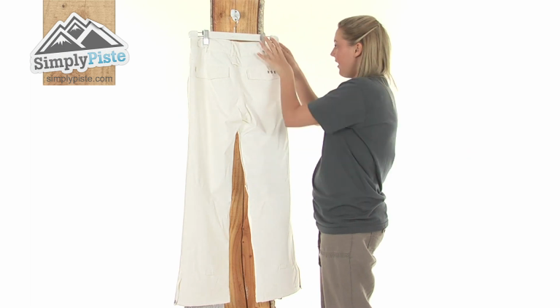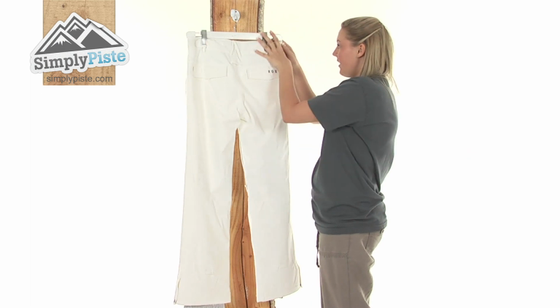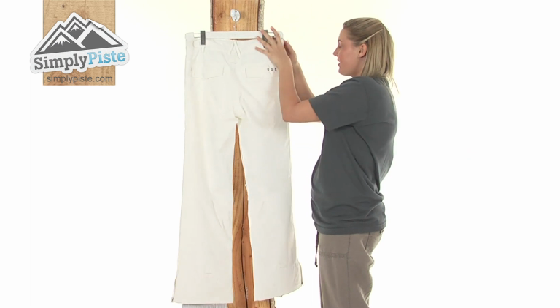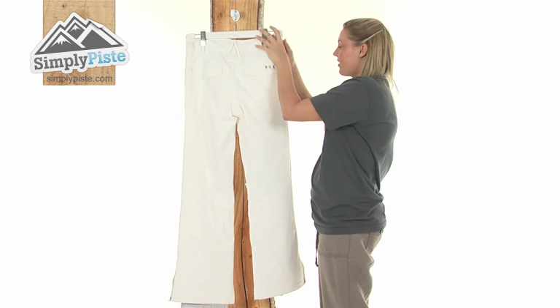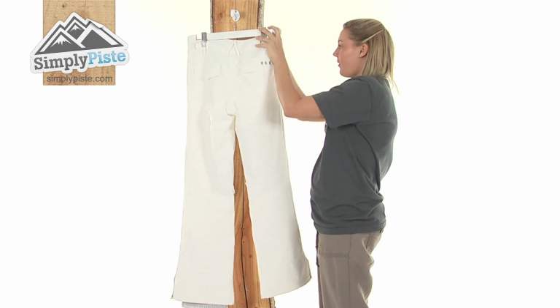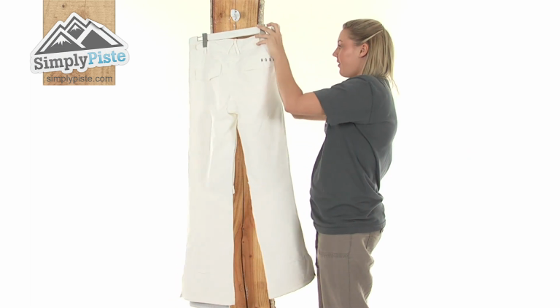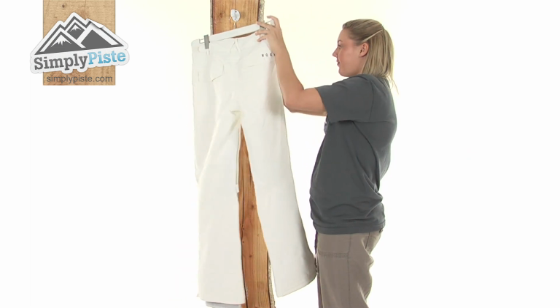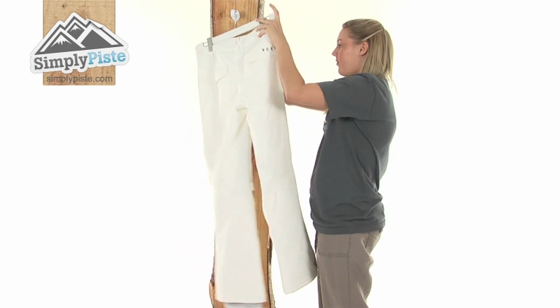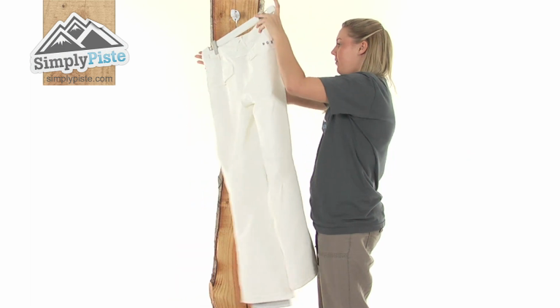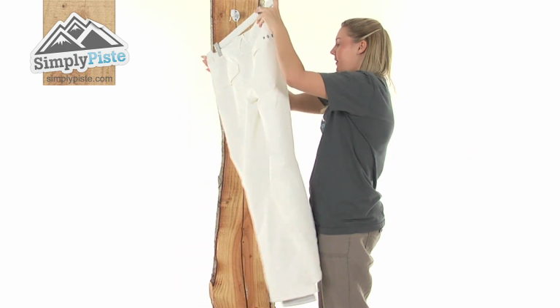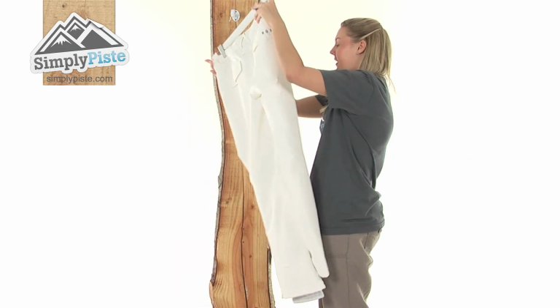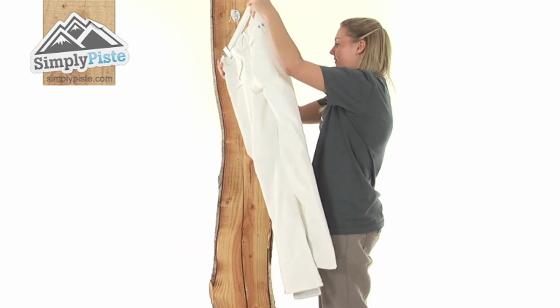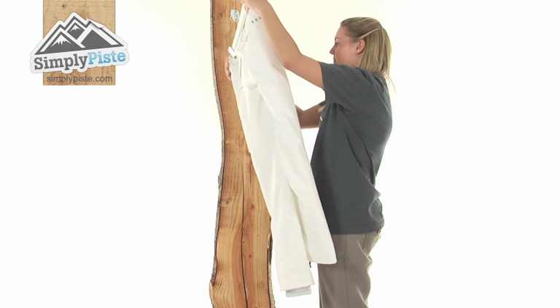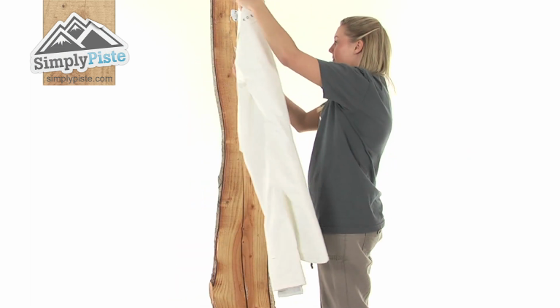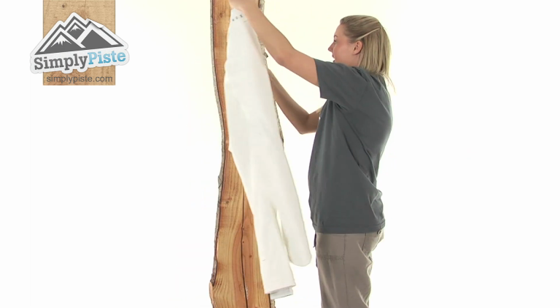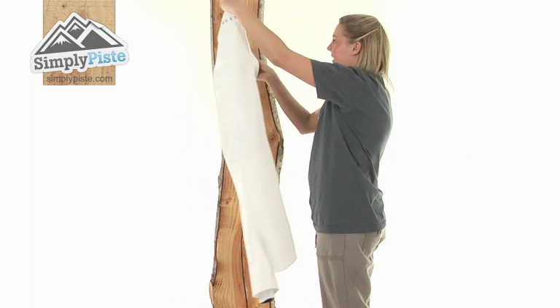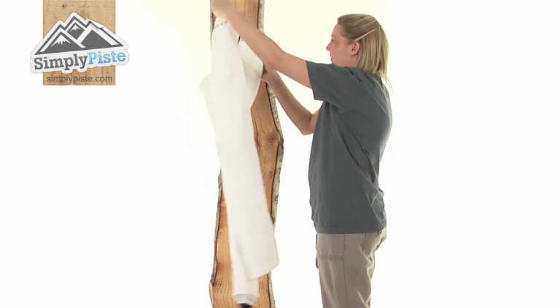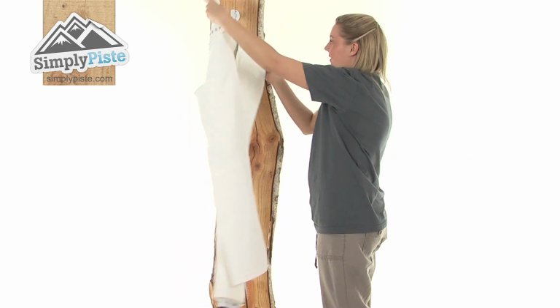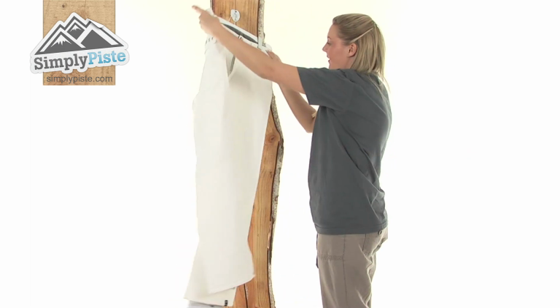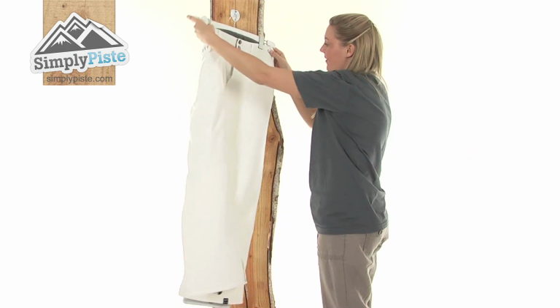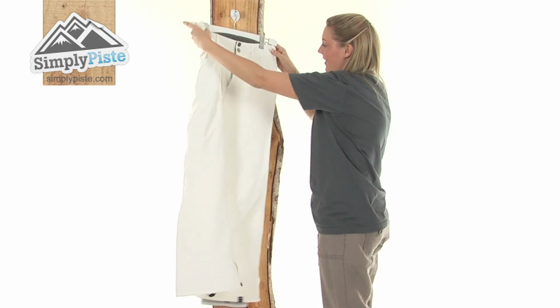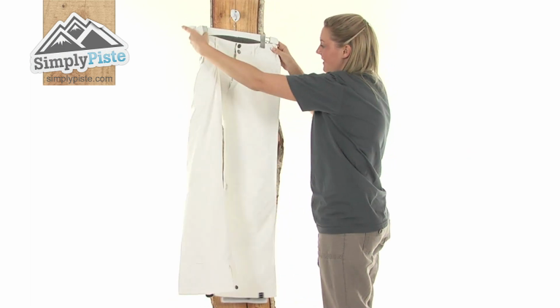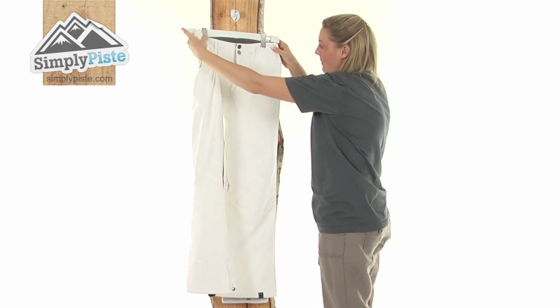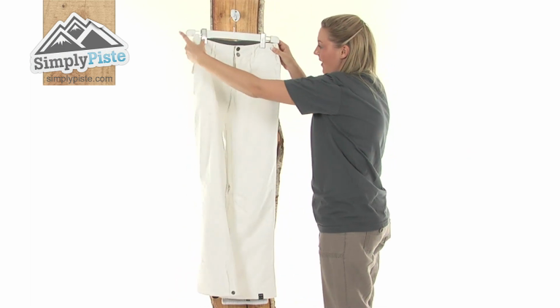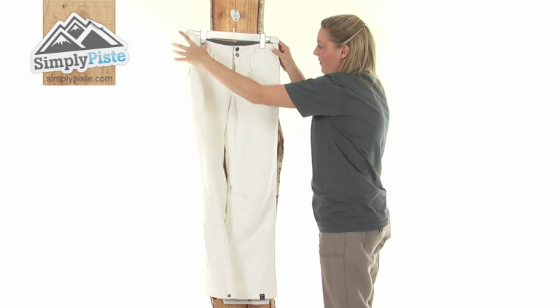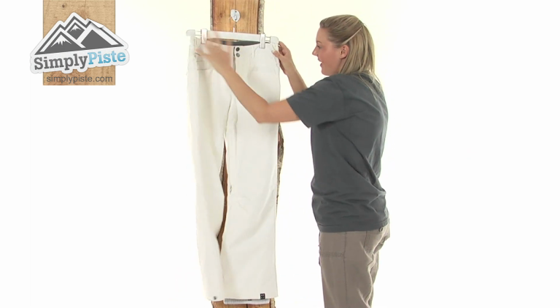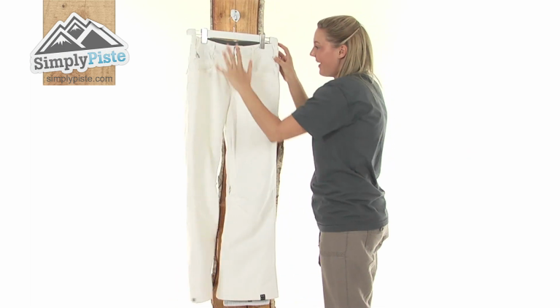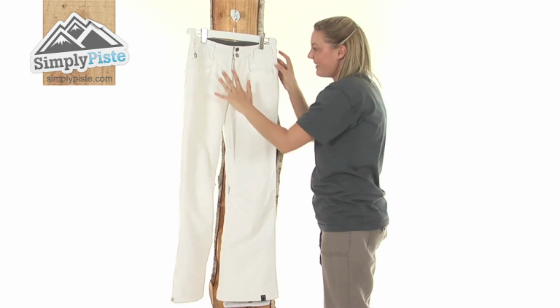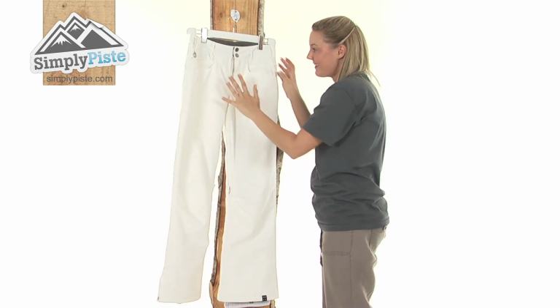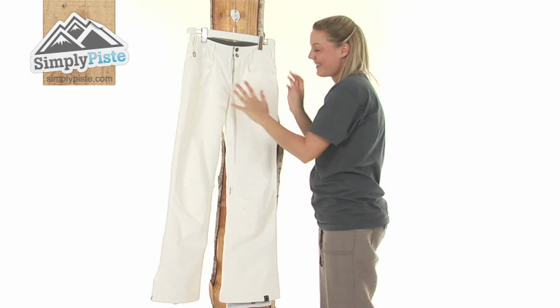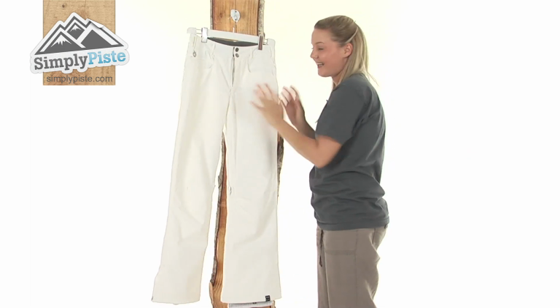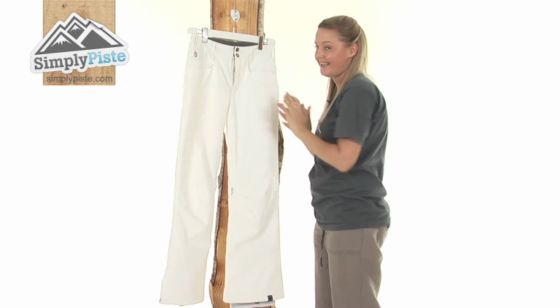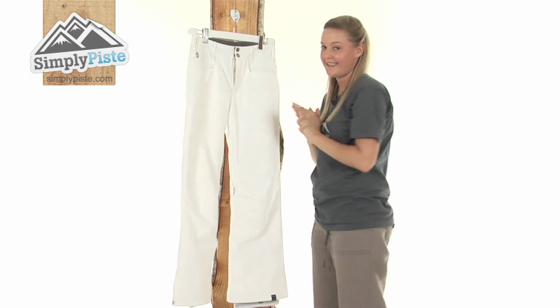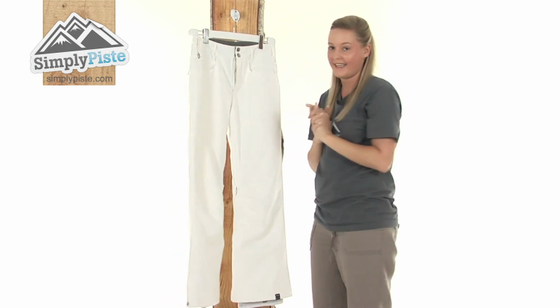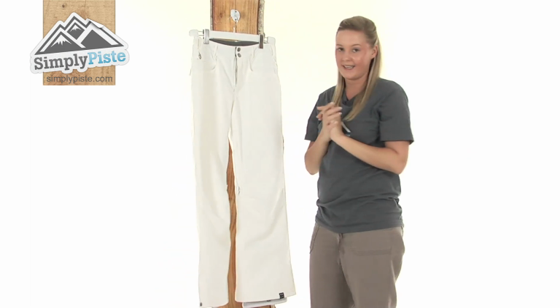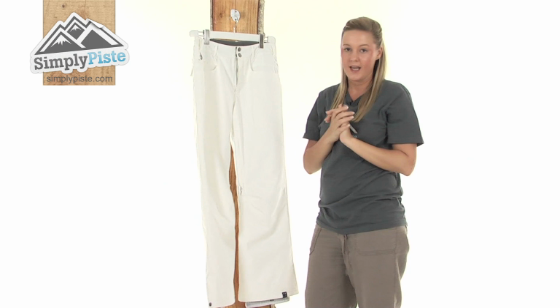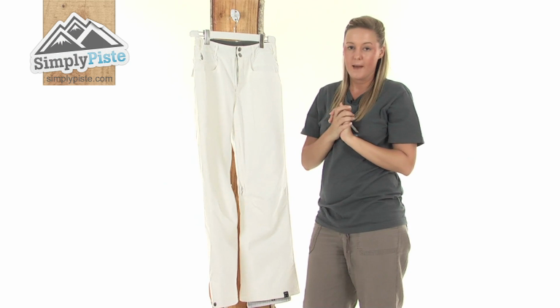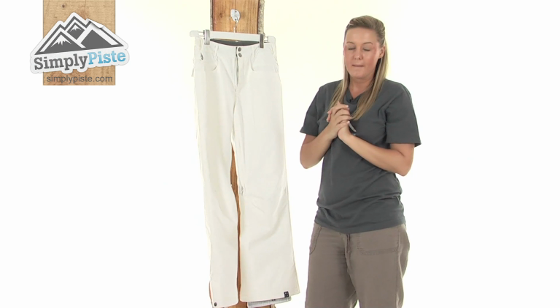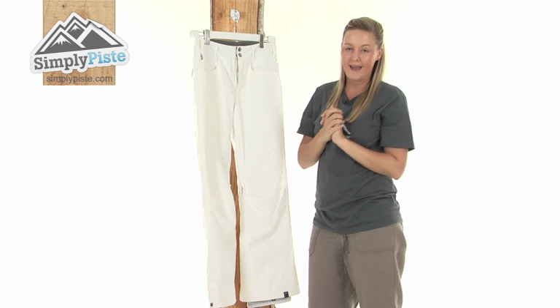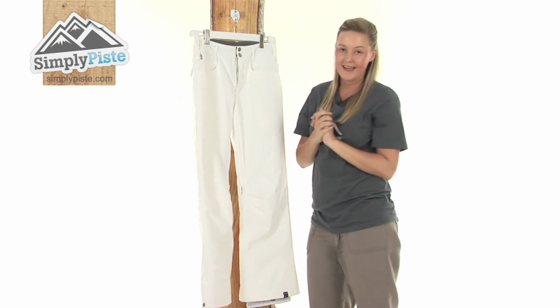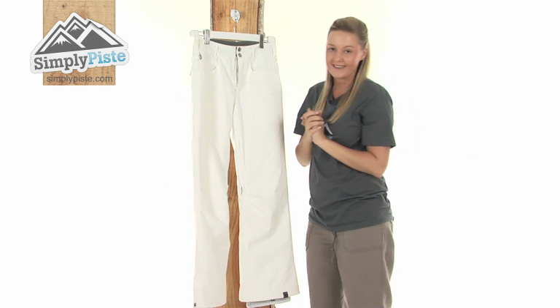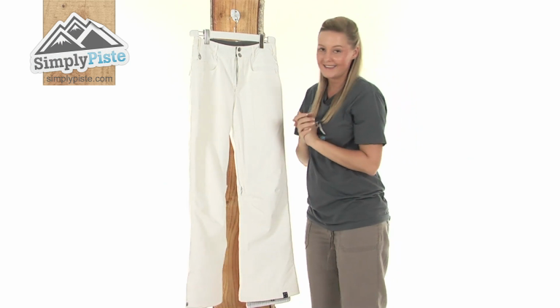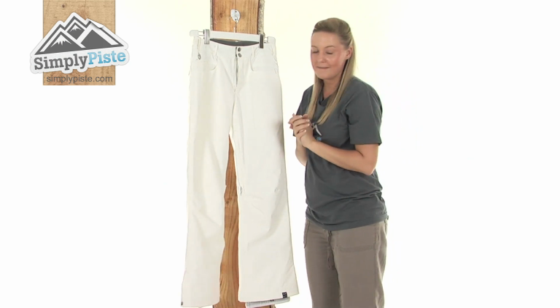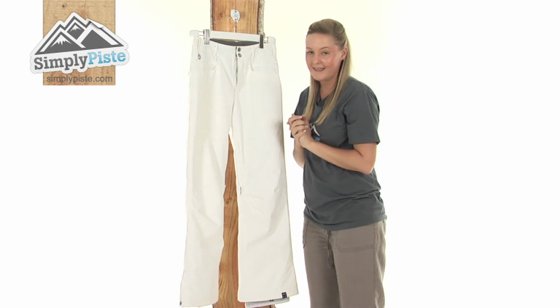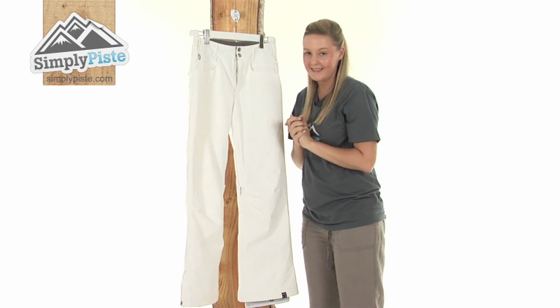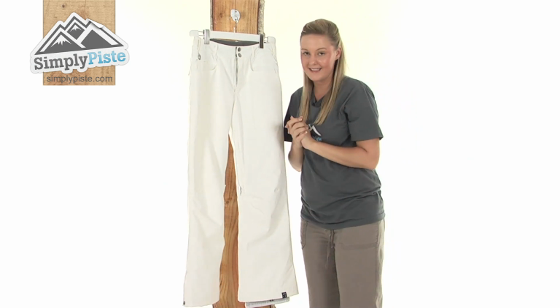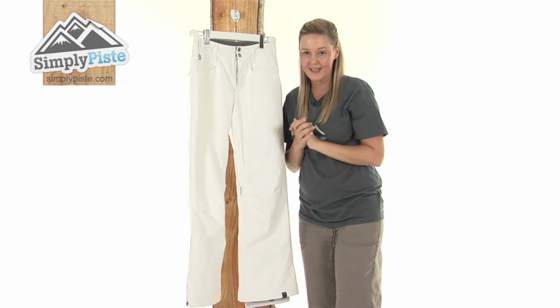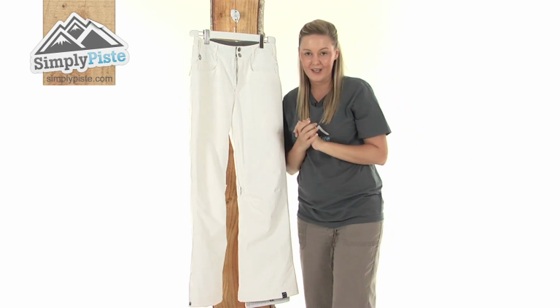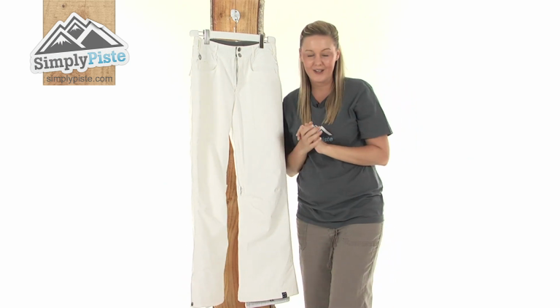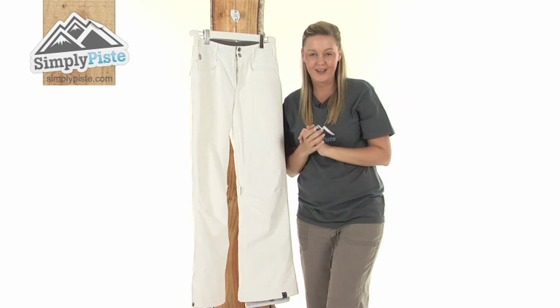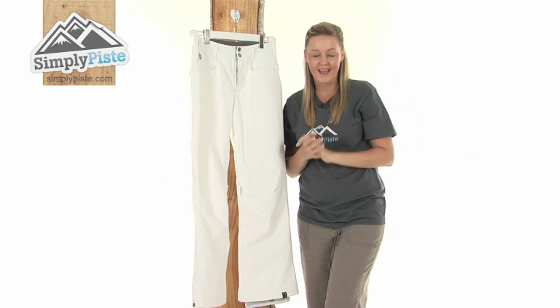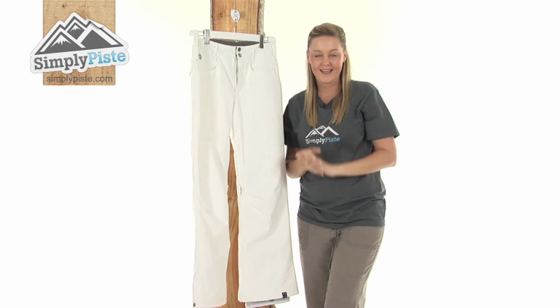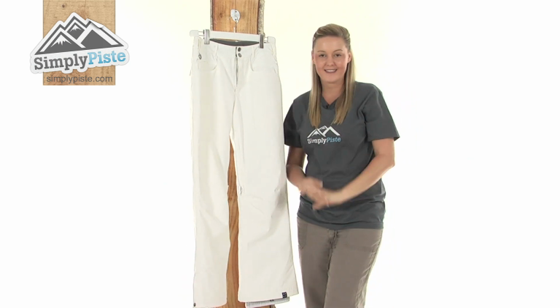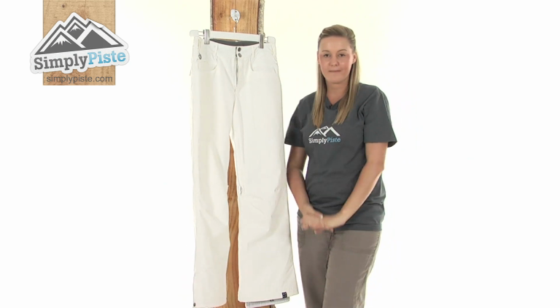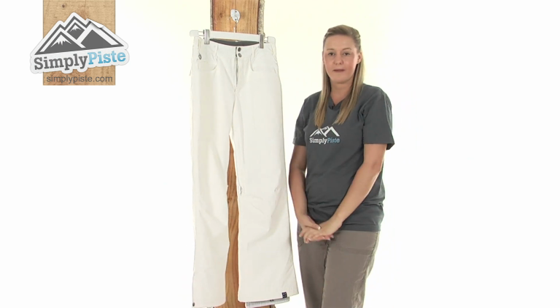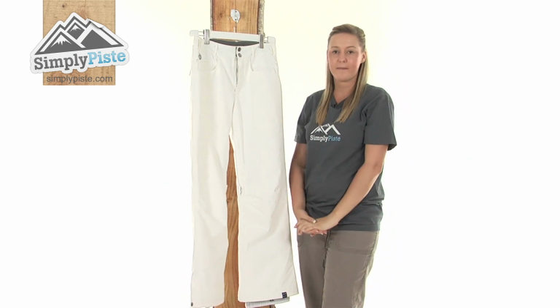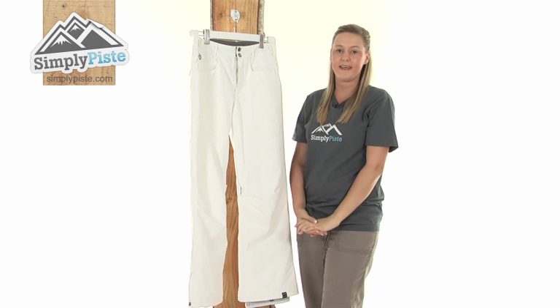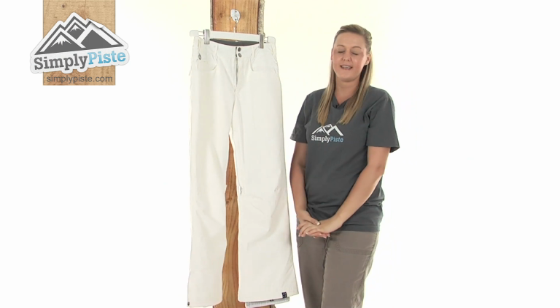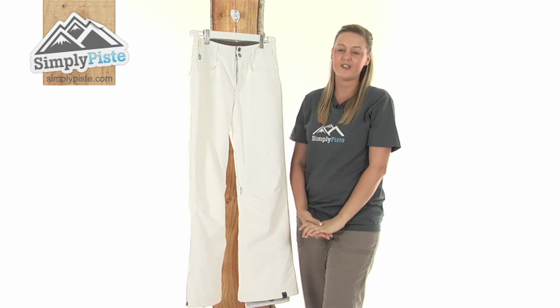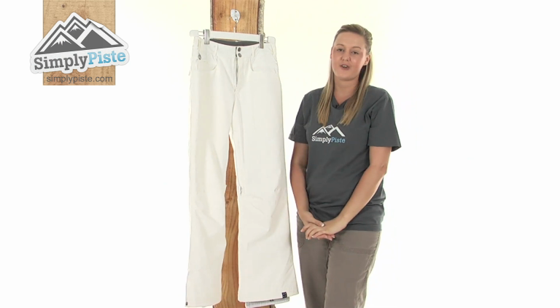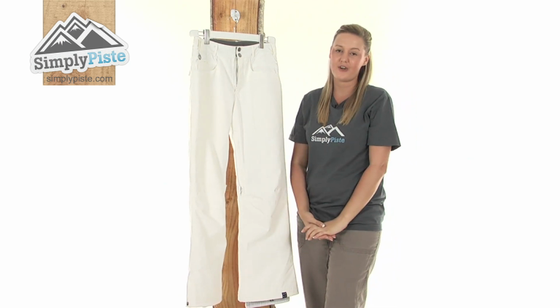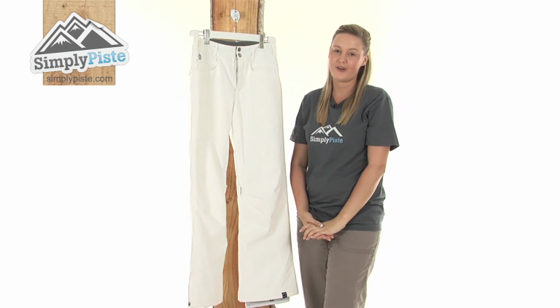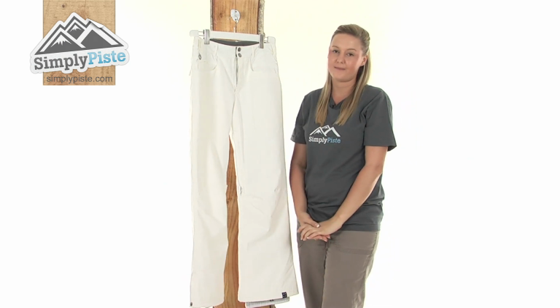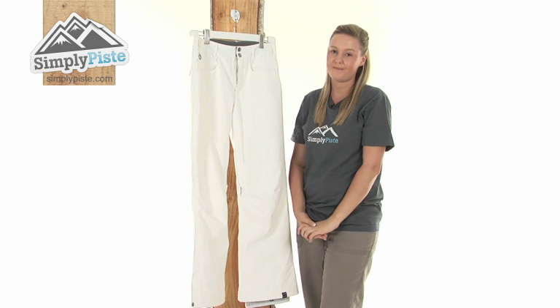So overall we have a really nice pair of insulating pants. Please take a look at simplypiece.com.